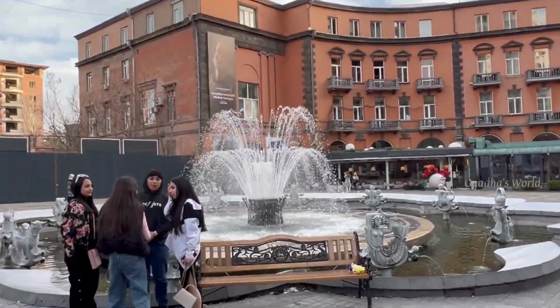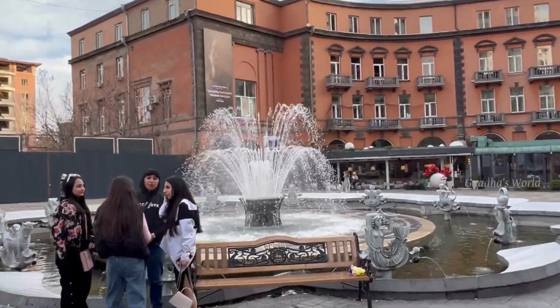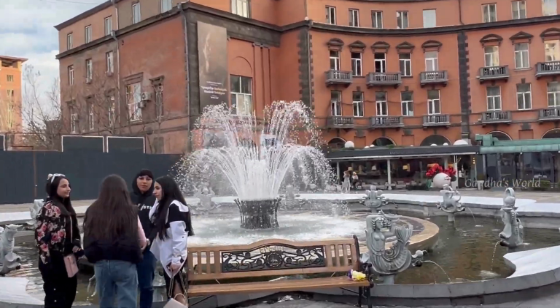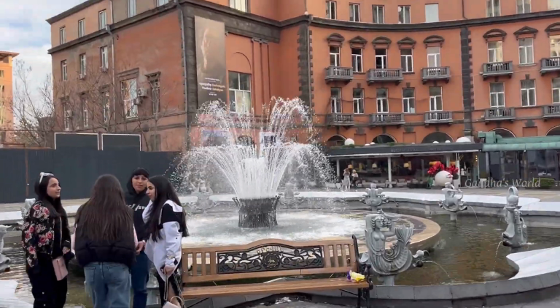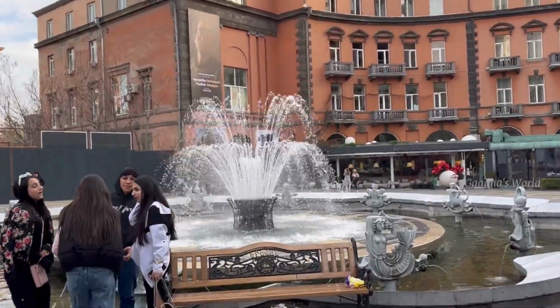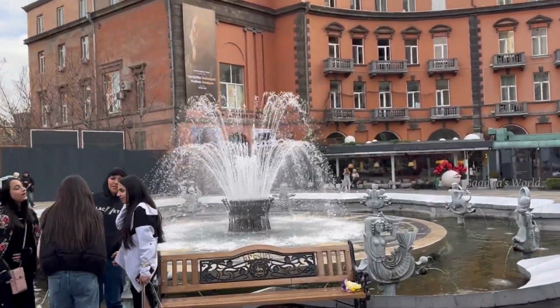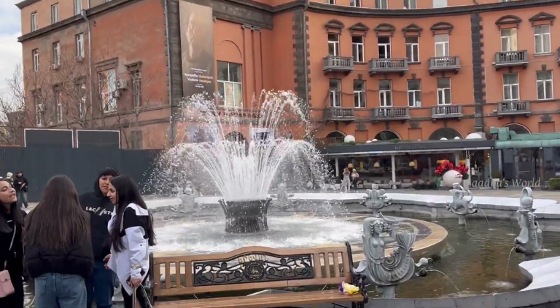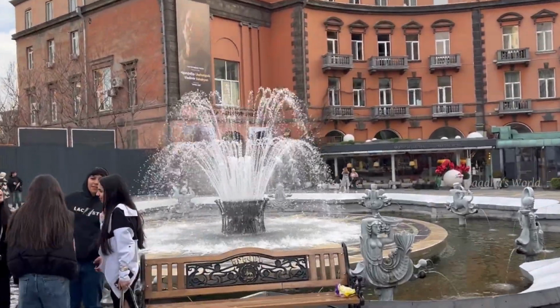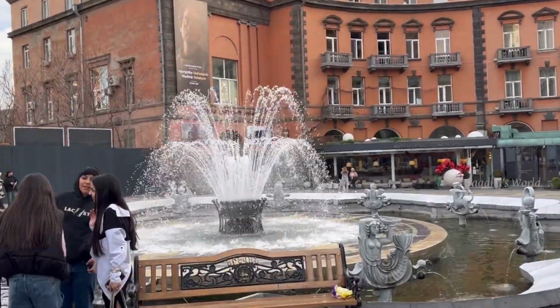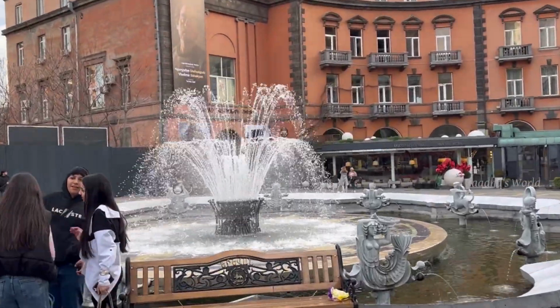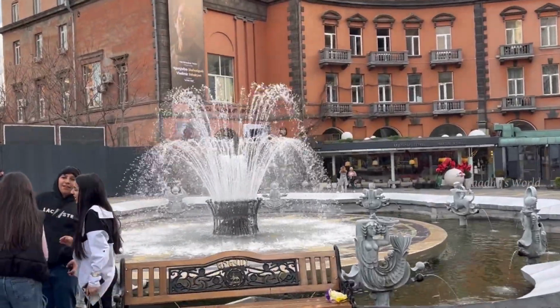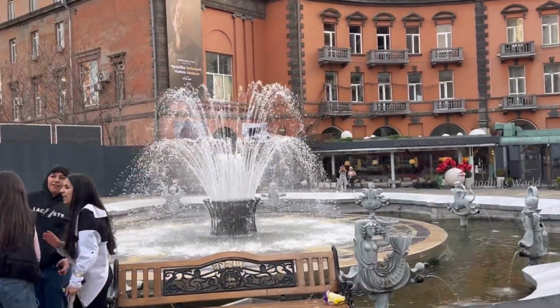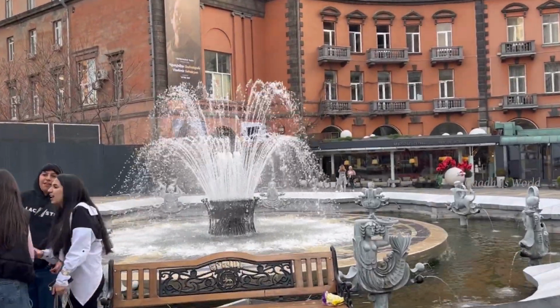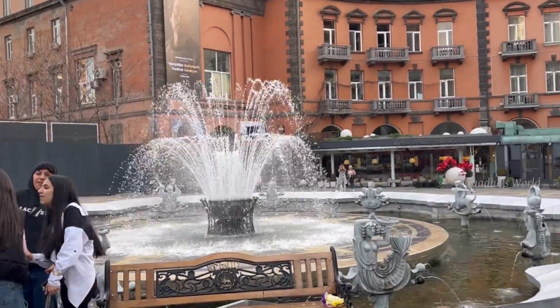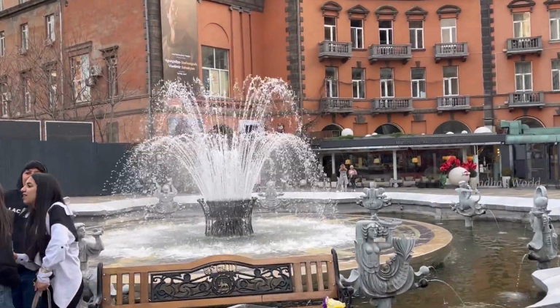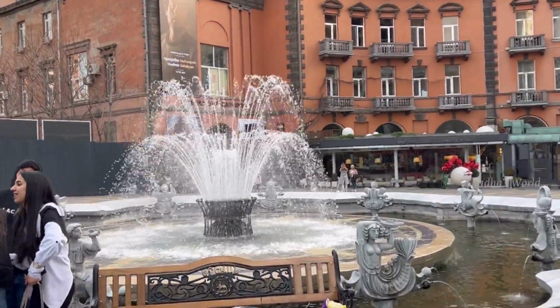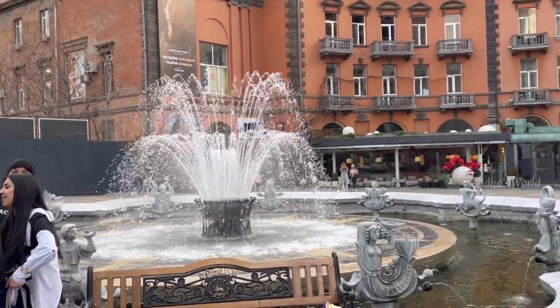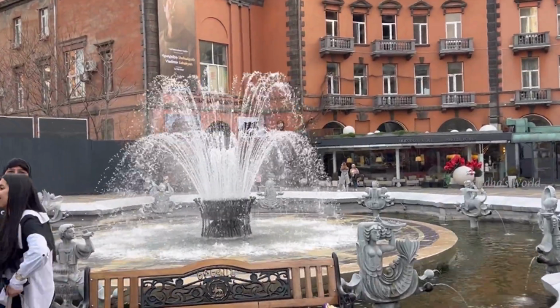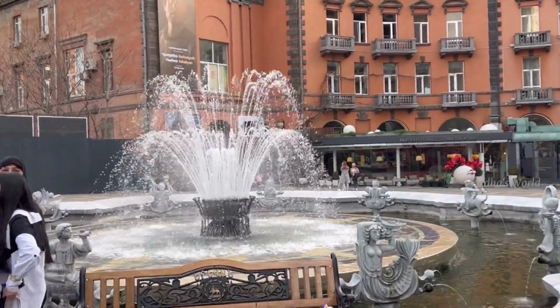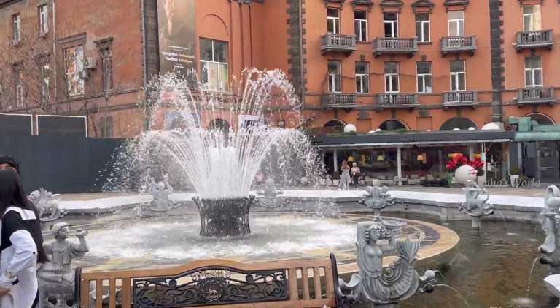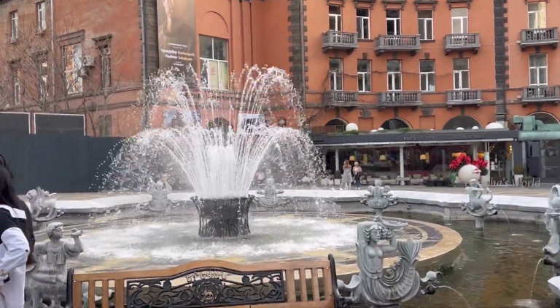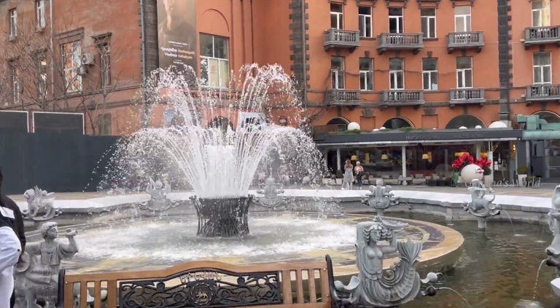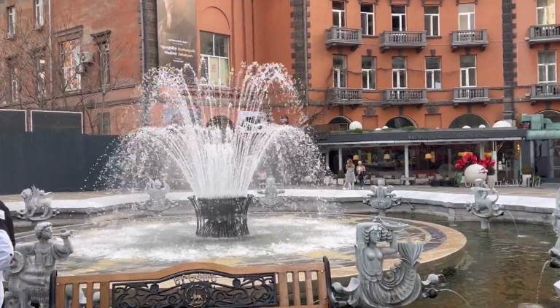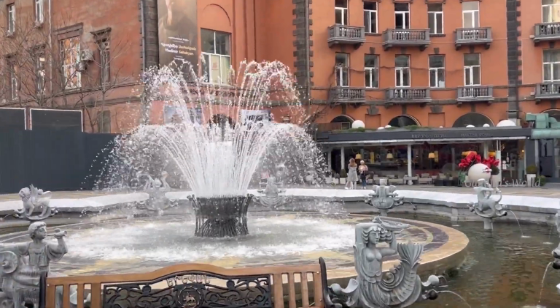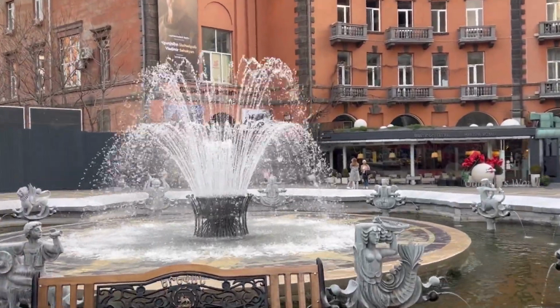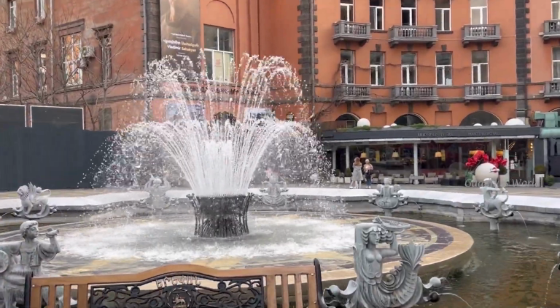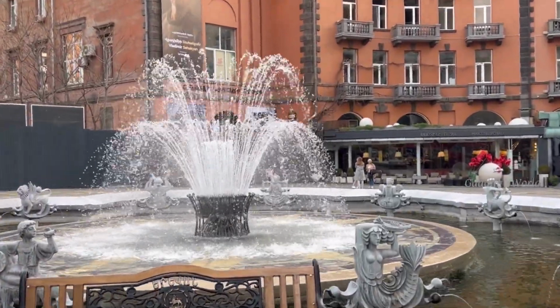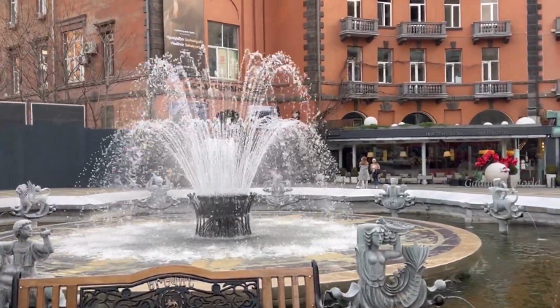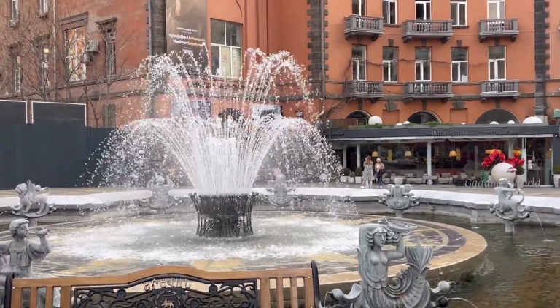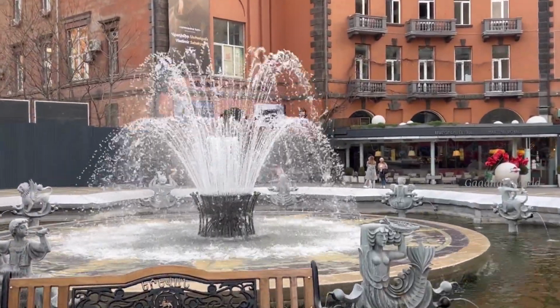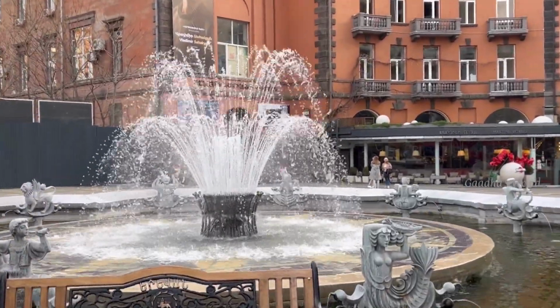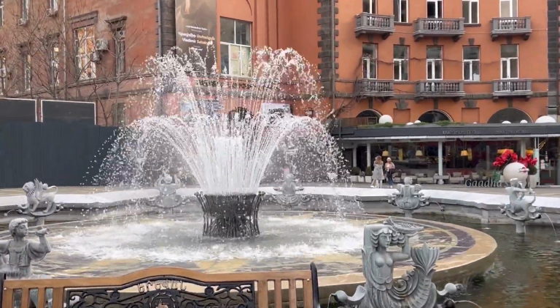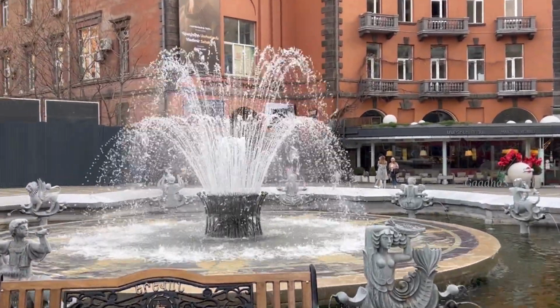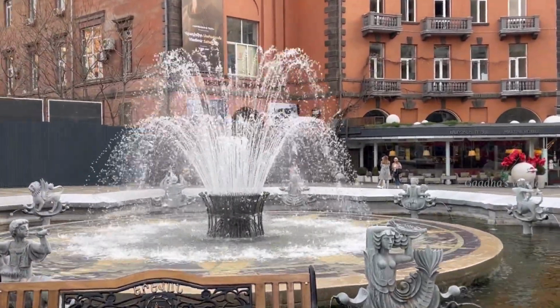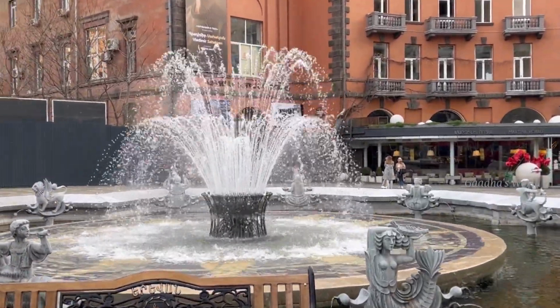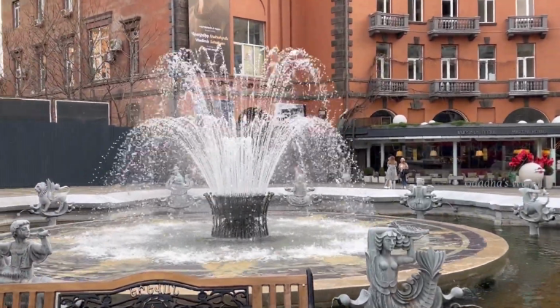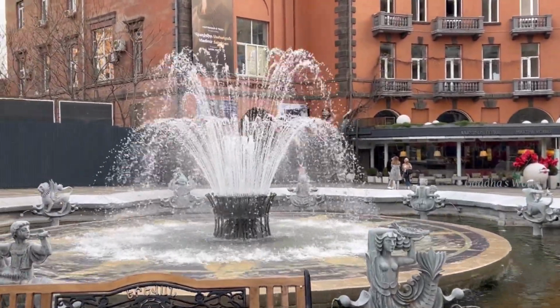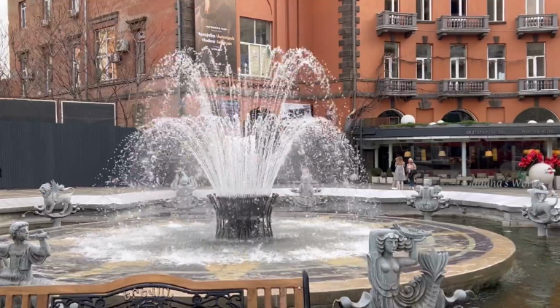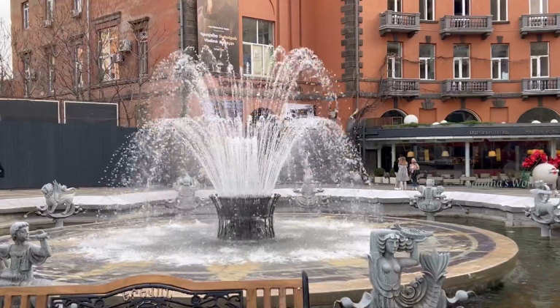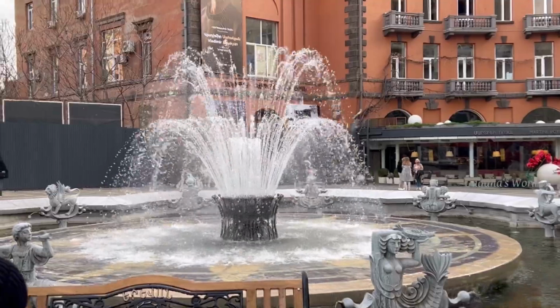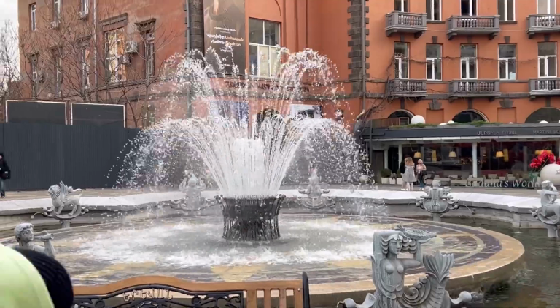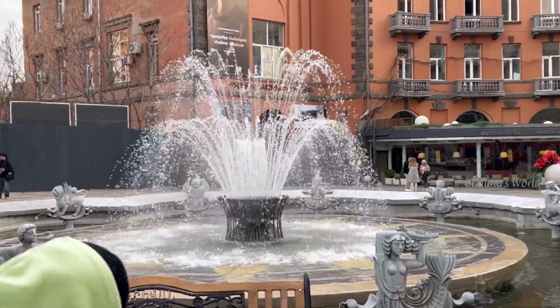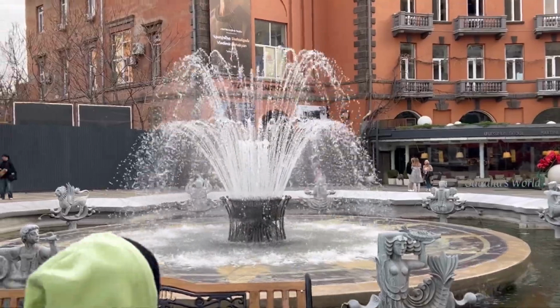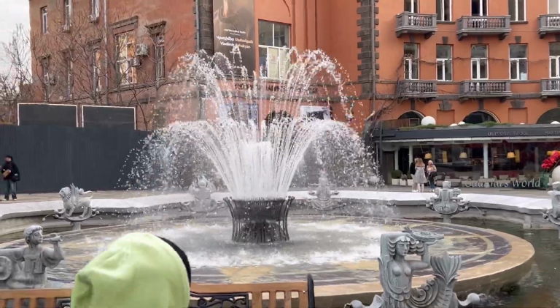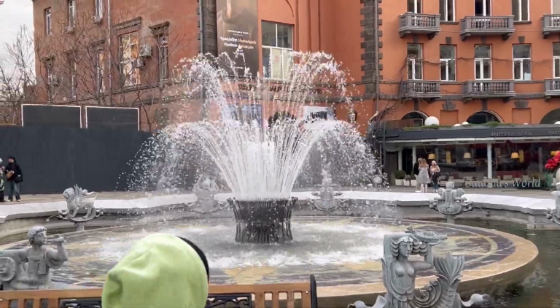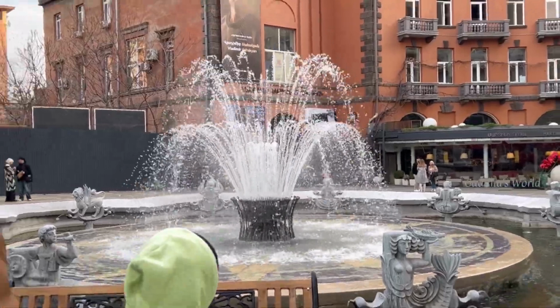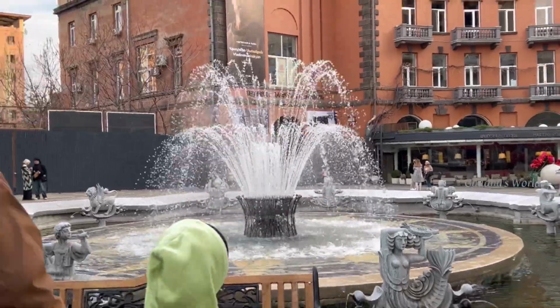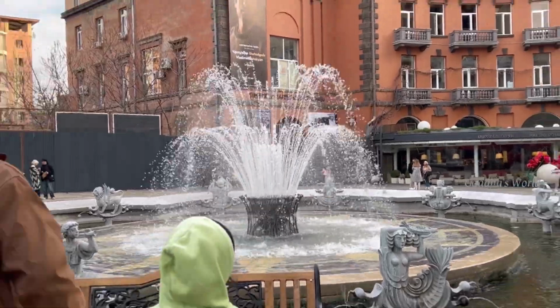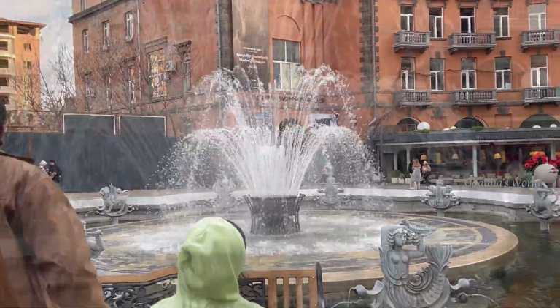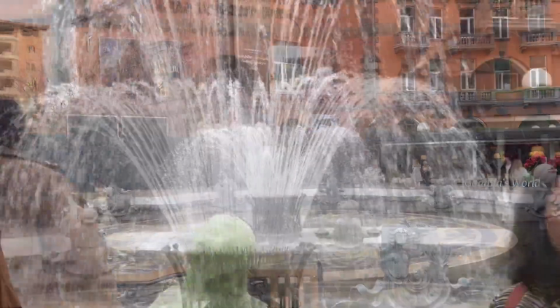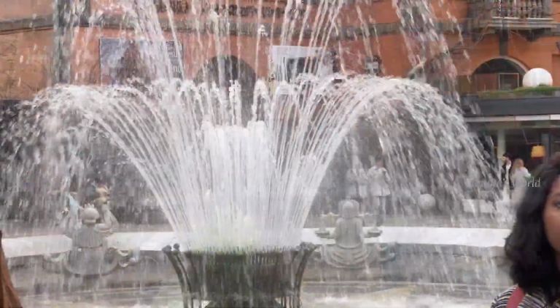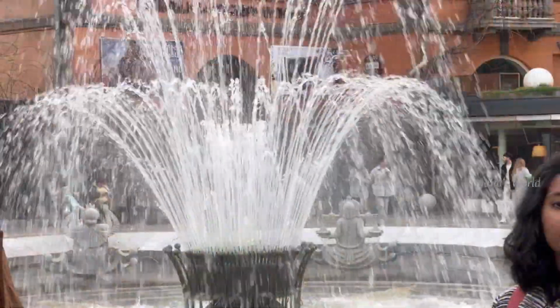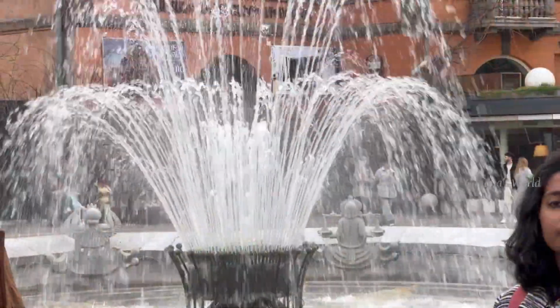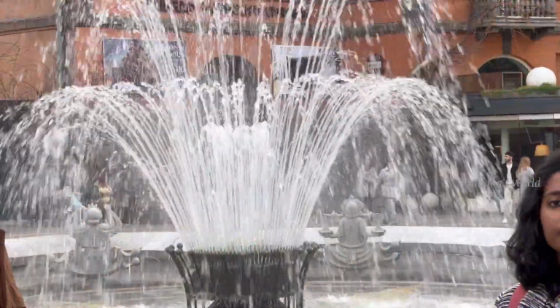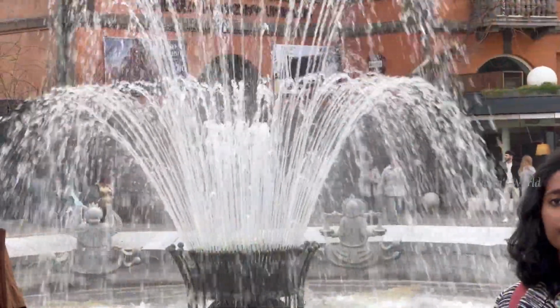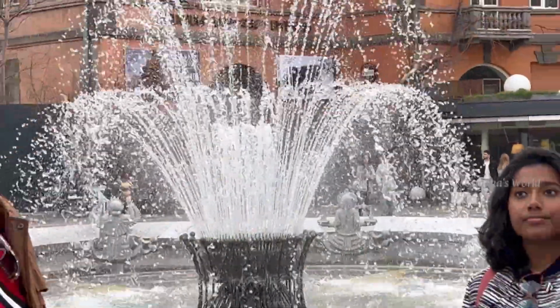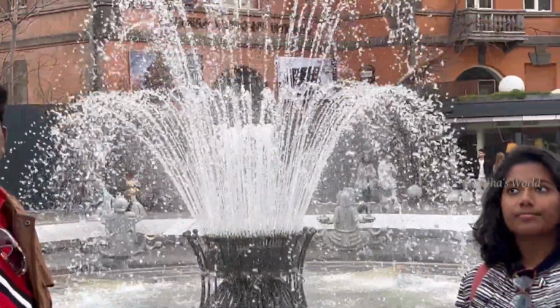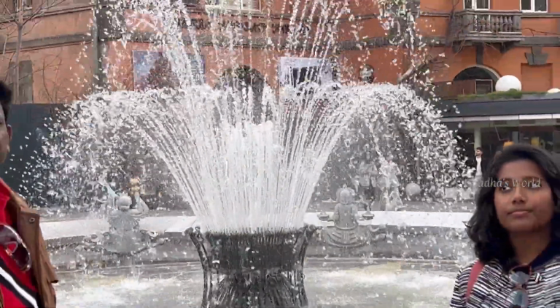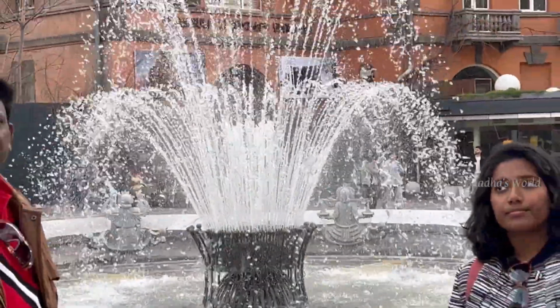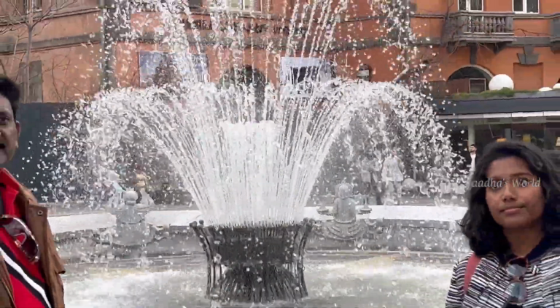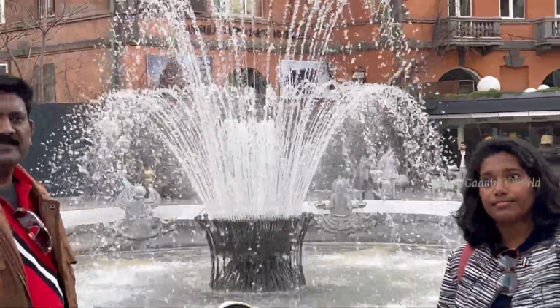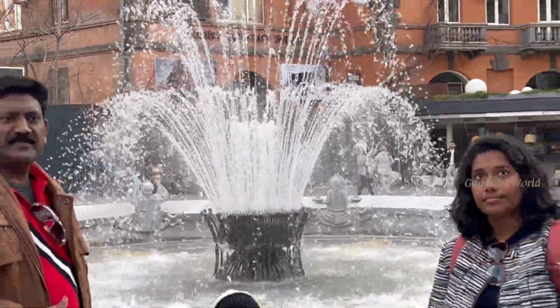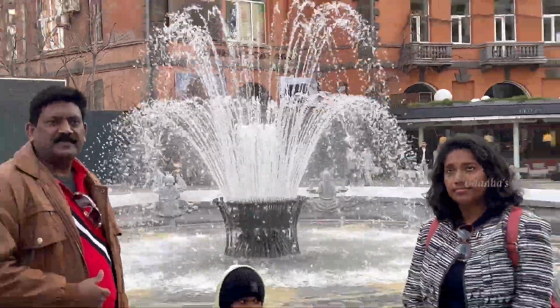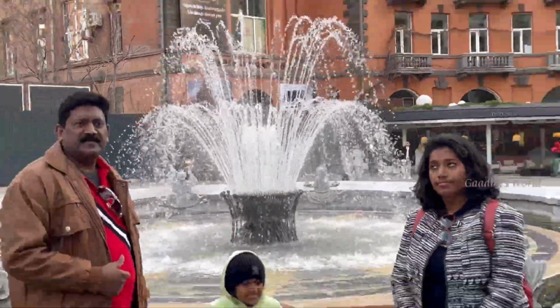After walking, we saw a big fountain which was also really pretty, and then we sat there for a while.